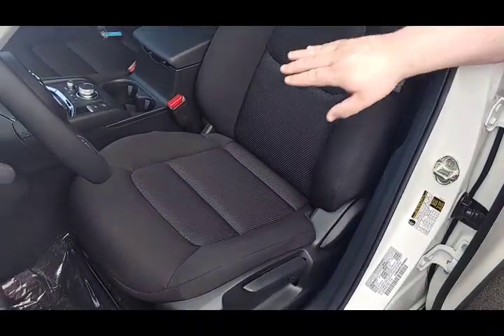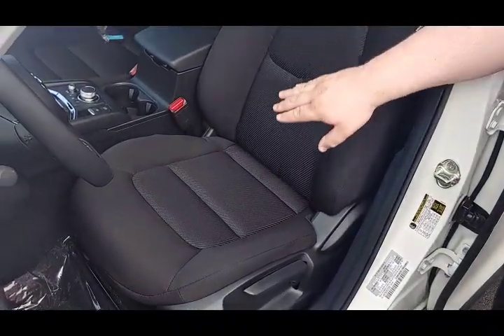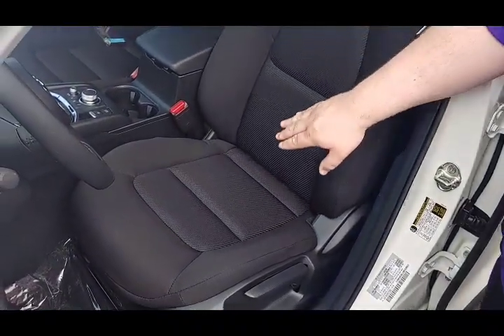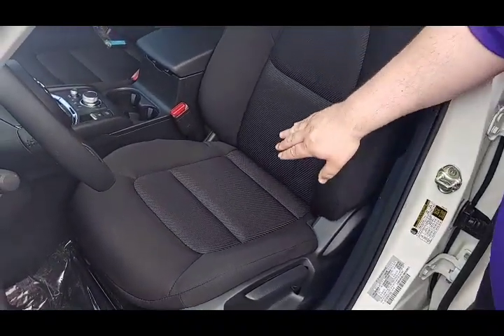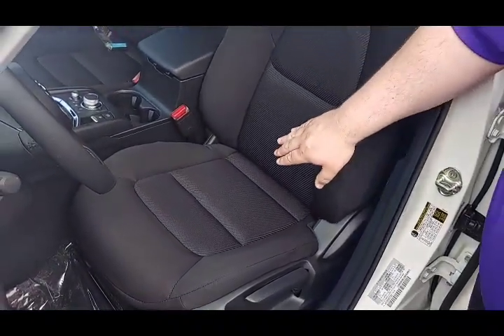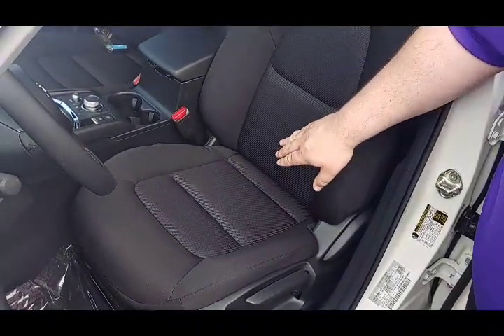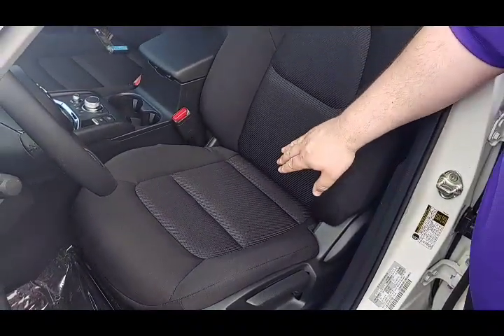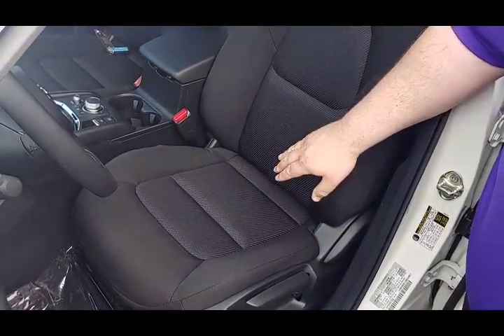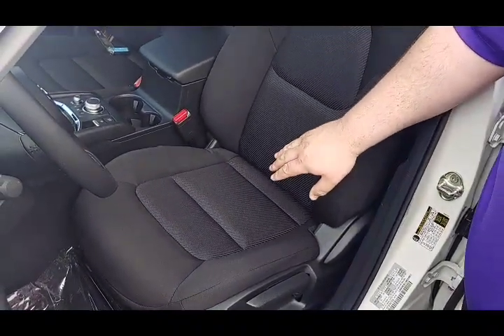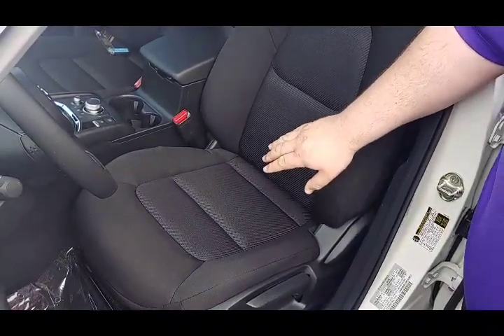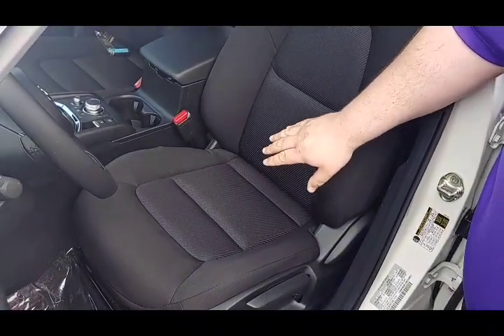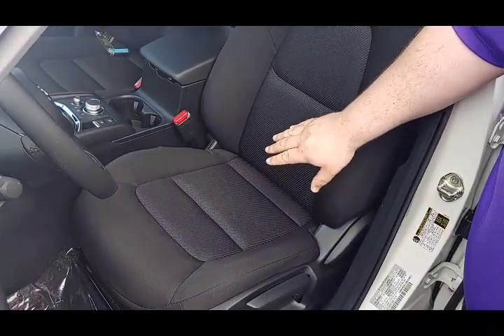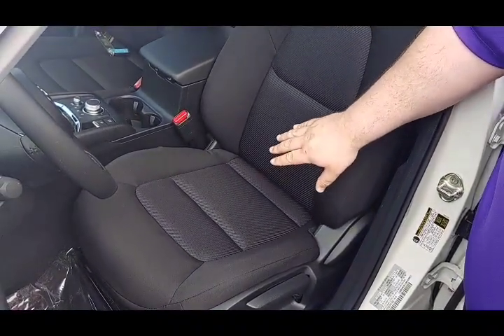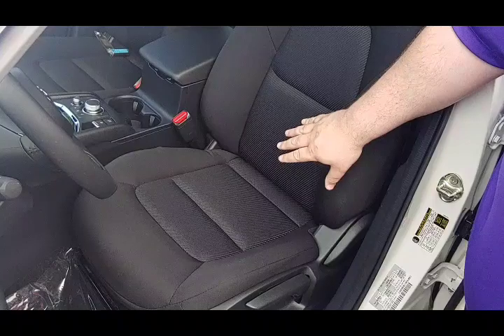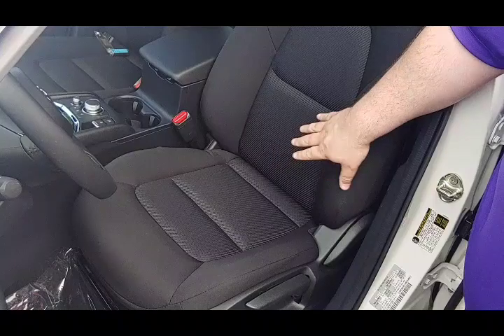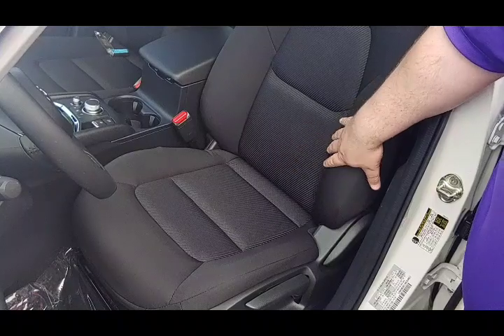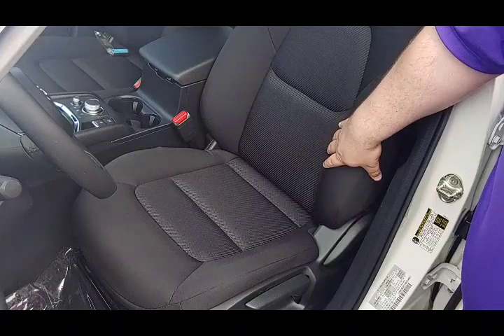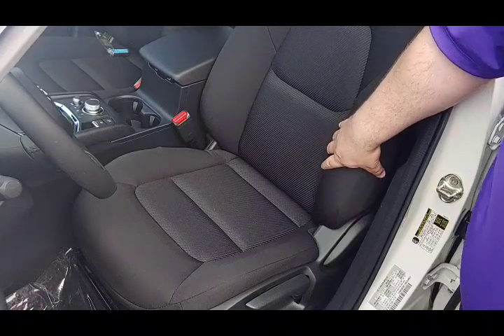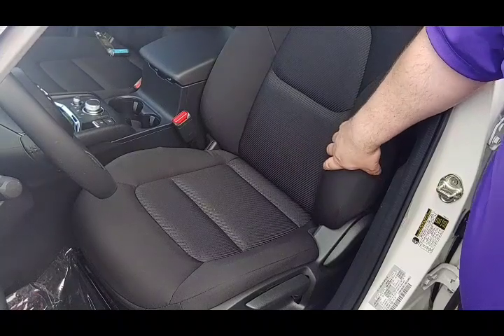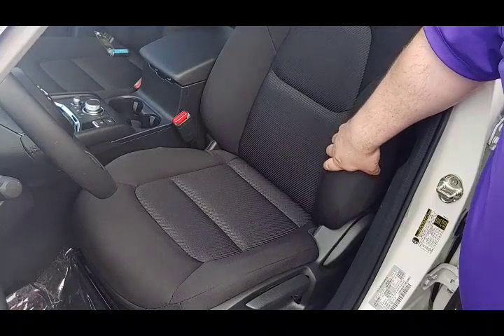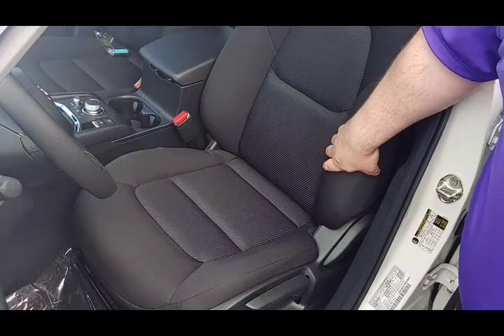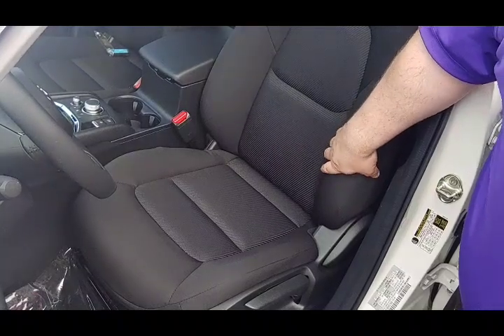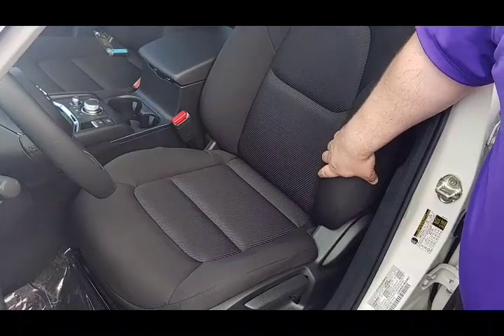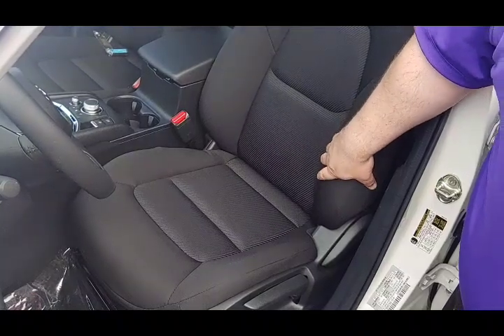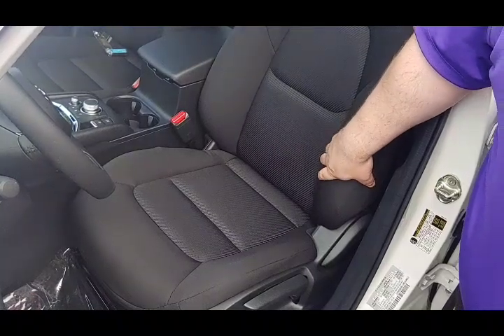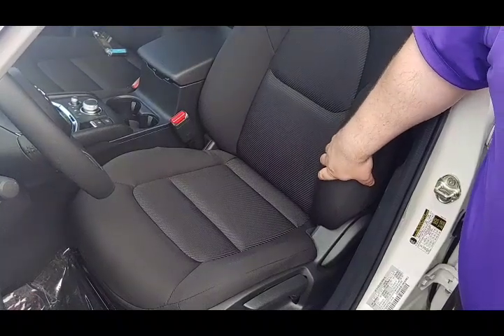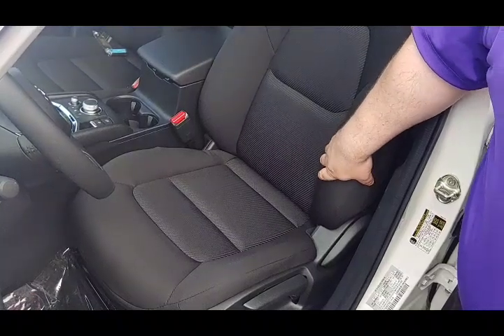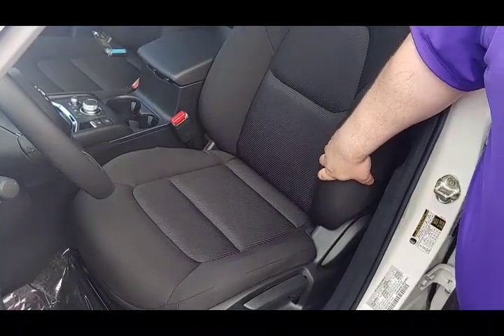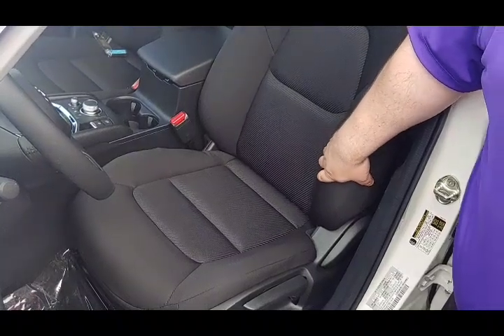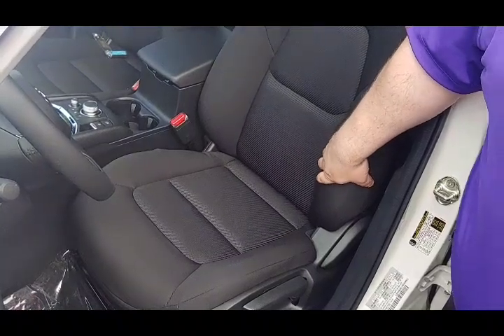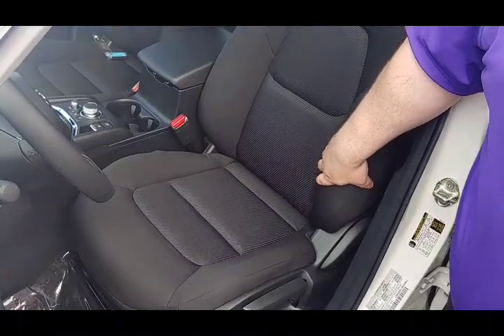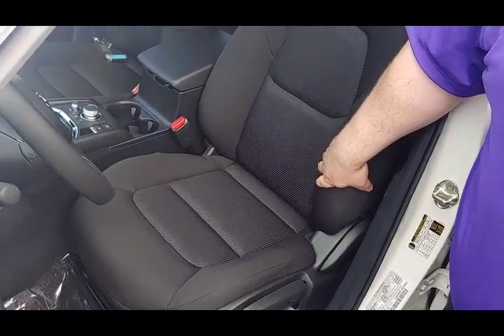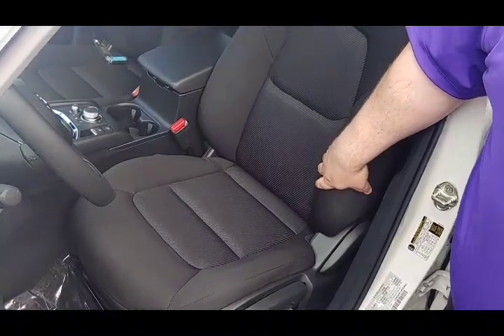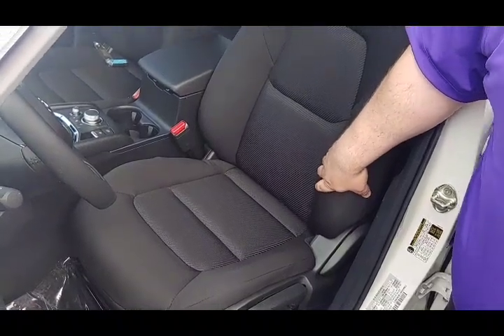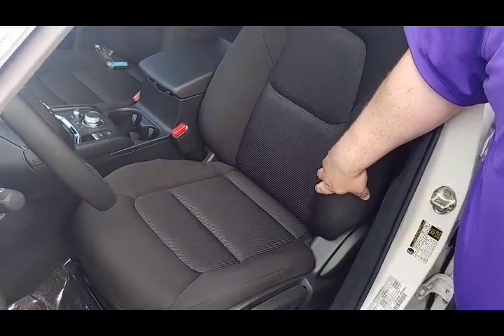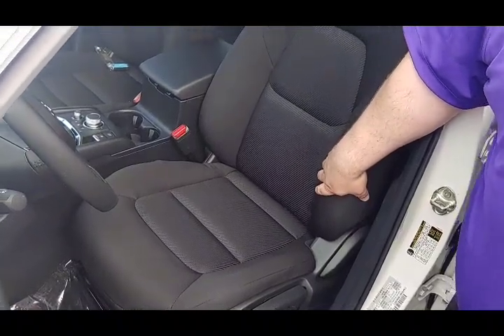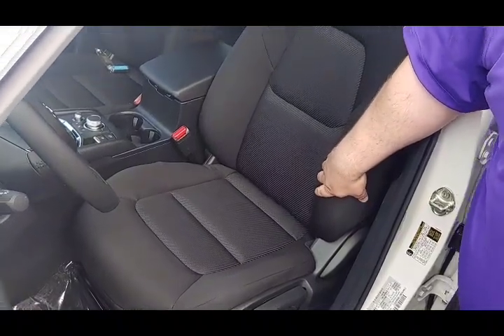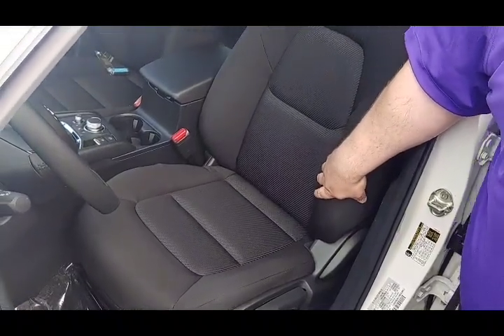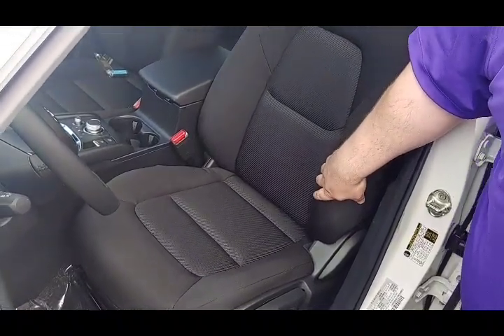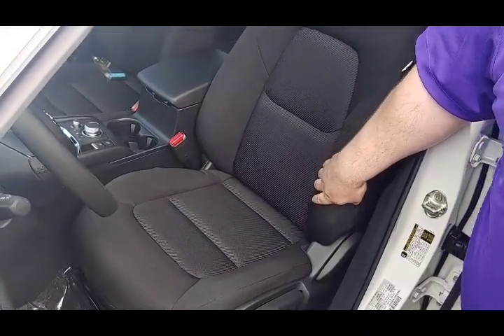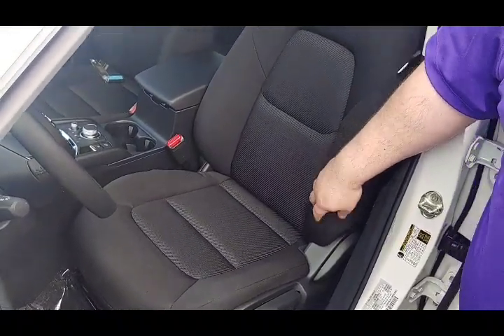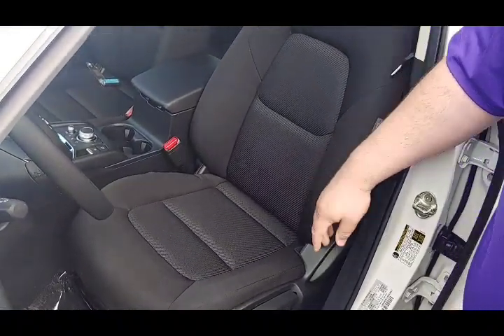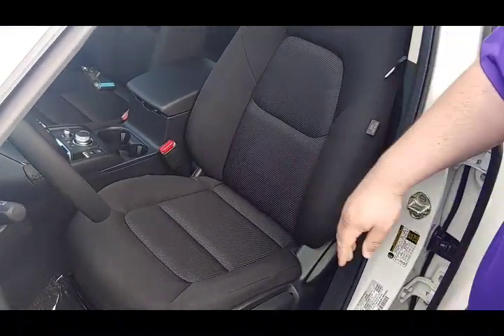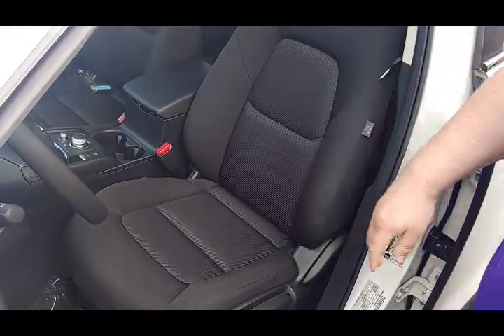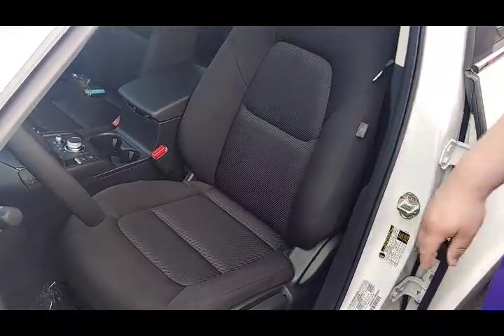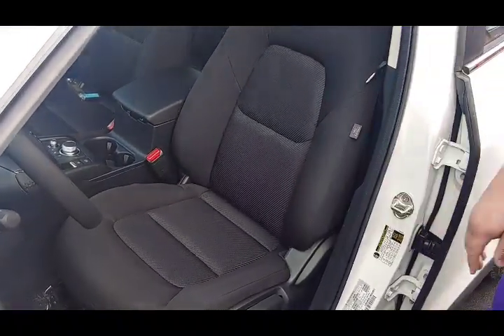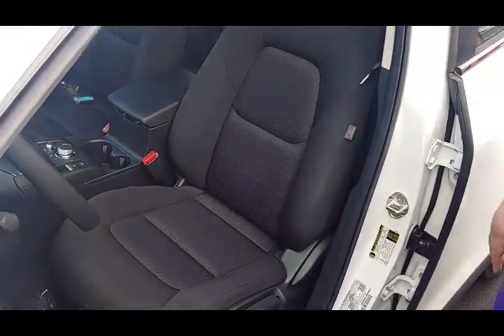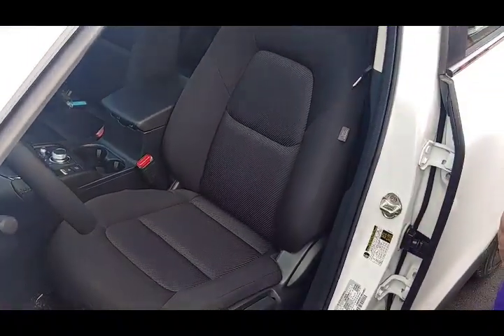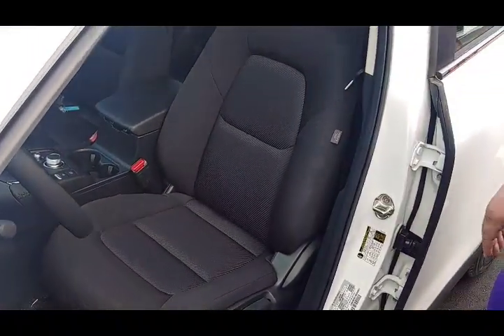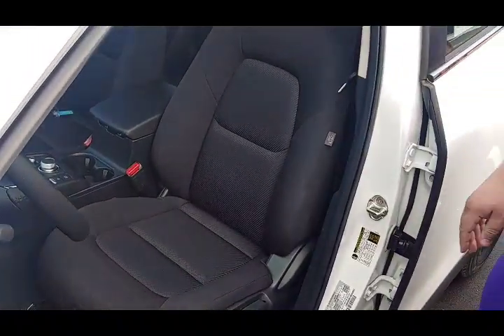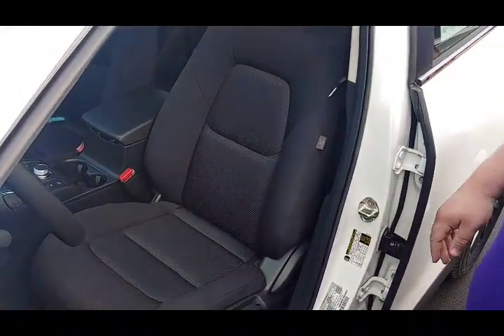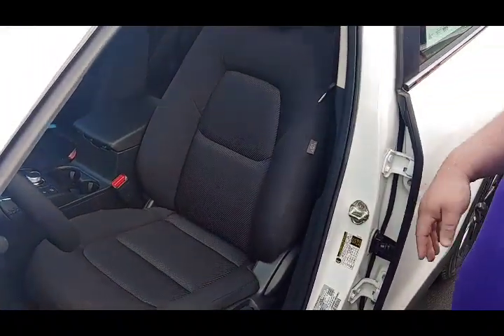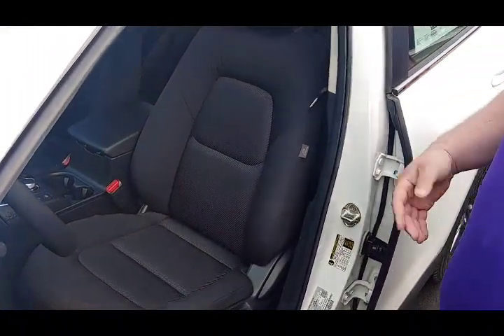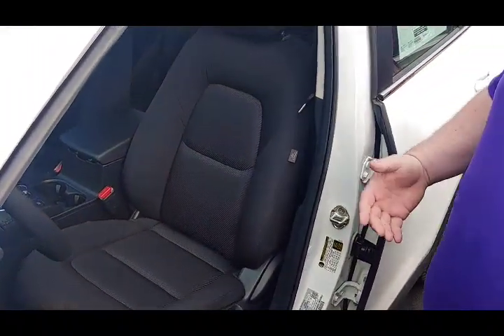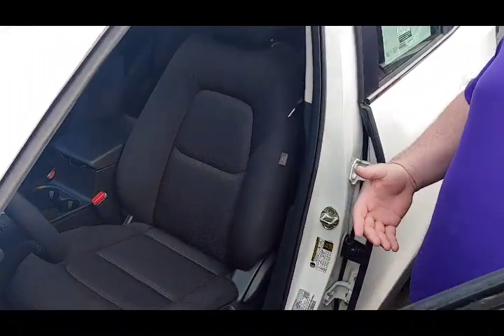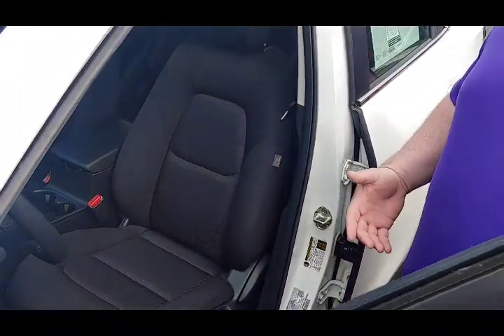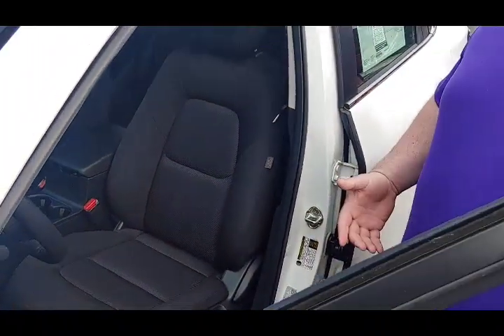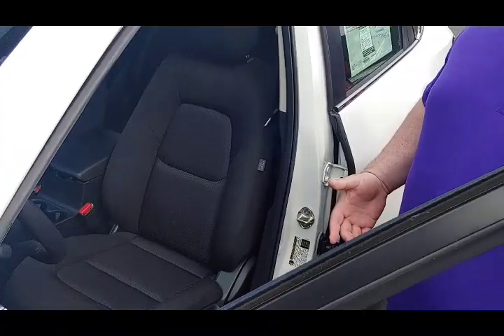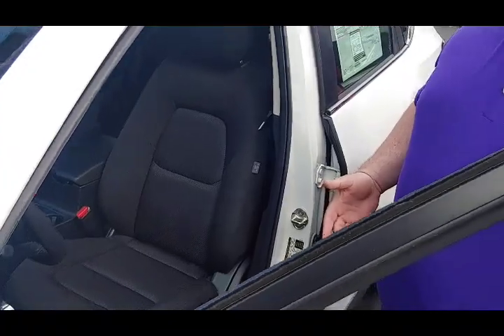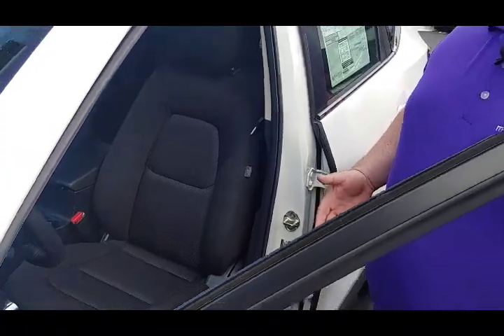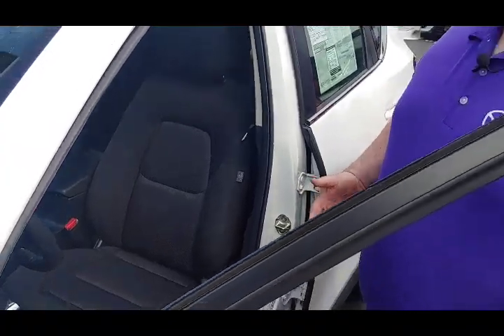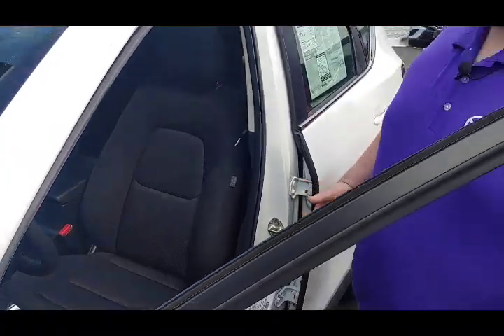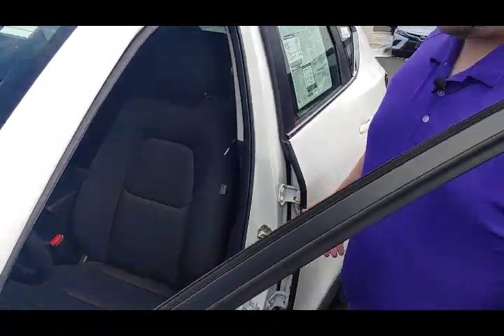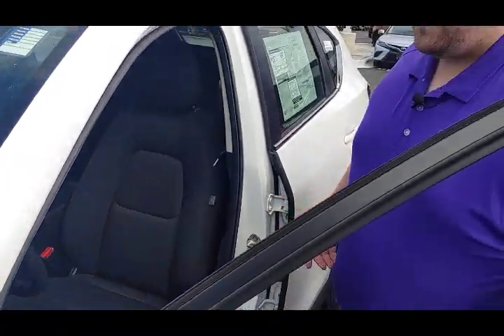As the weather kind of heats up here in summer, you're going to notice that cloth is going to absorb a lot less heat. It is very durable and extremely cost effective.